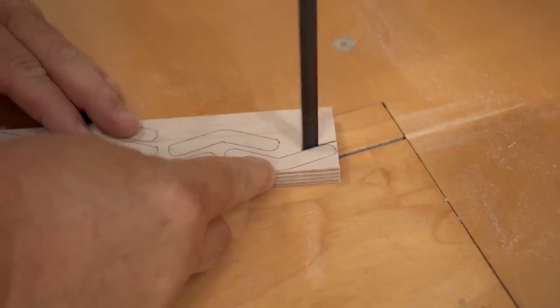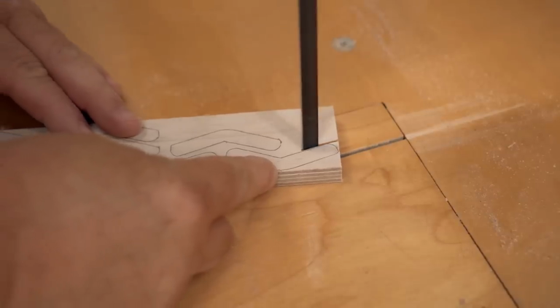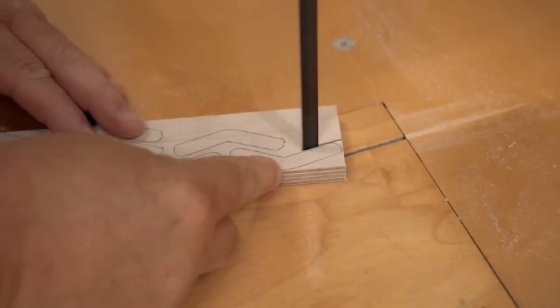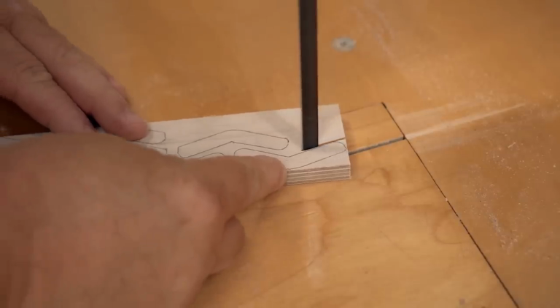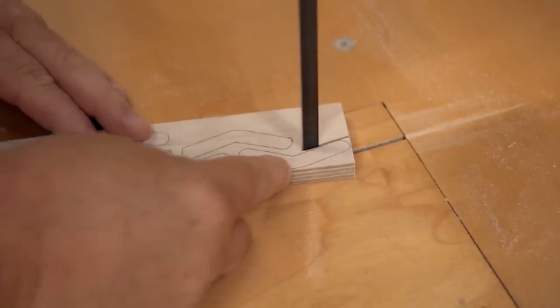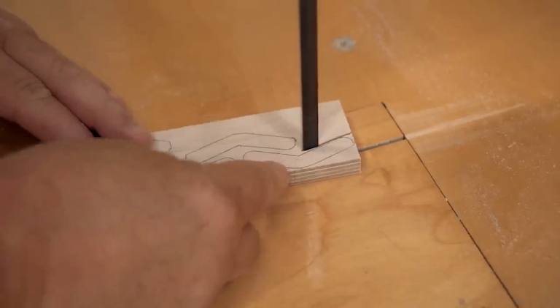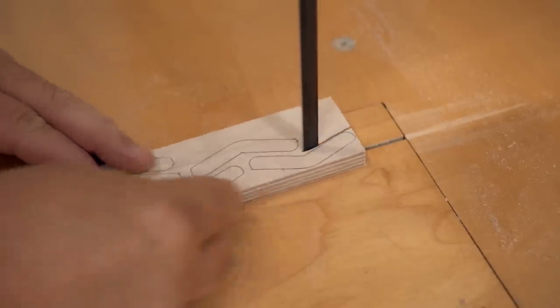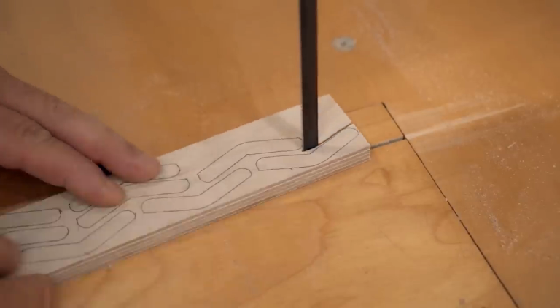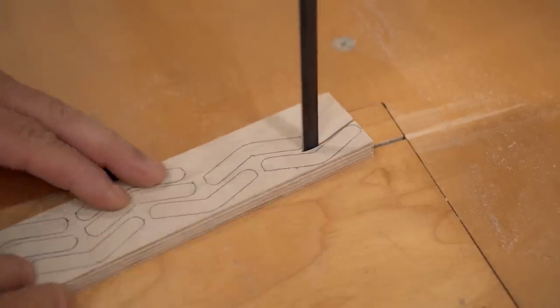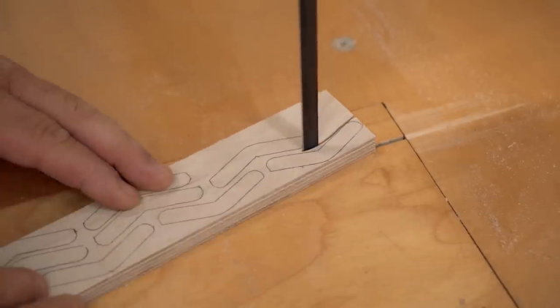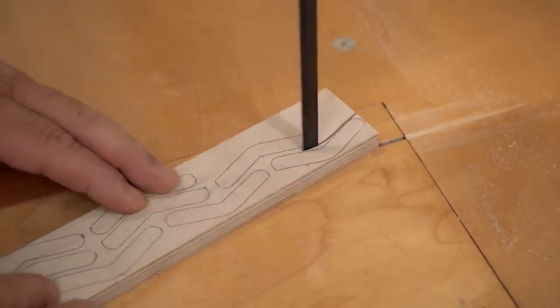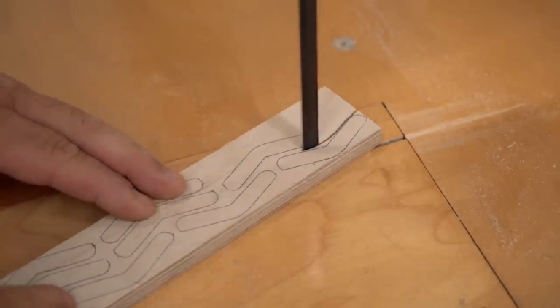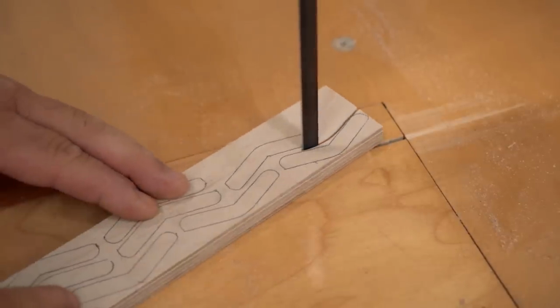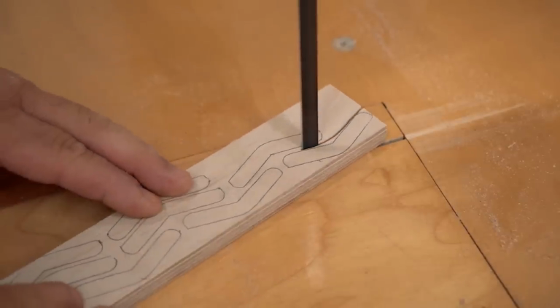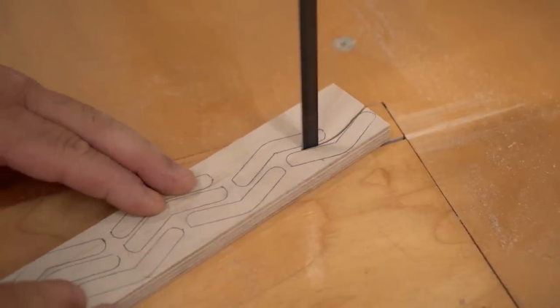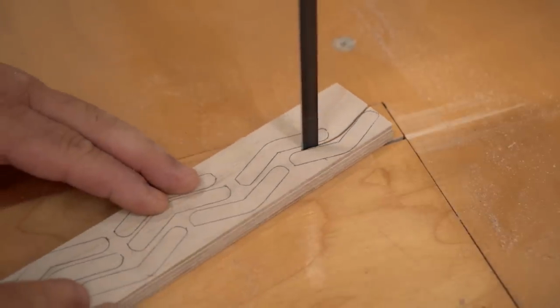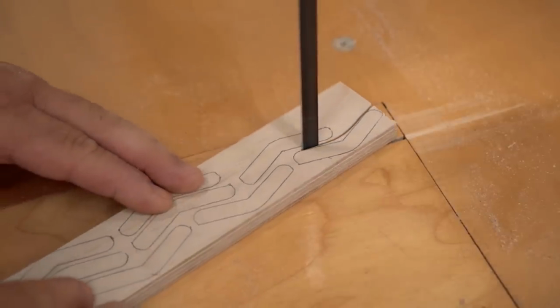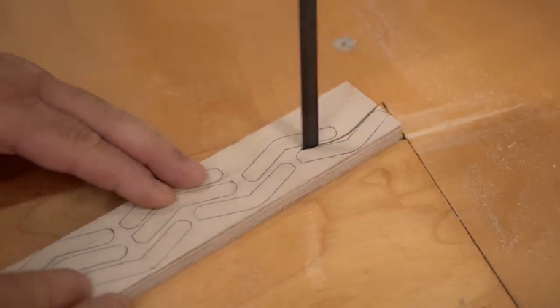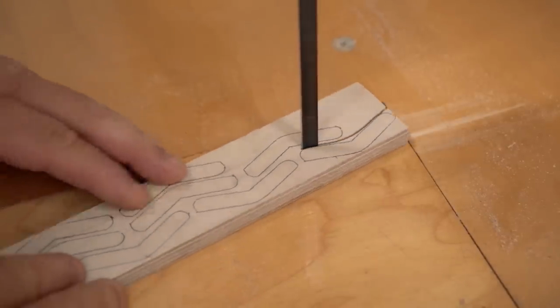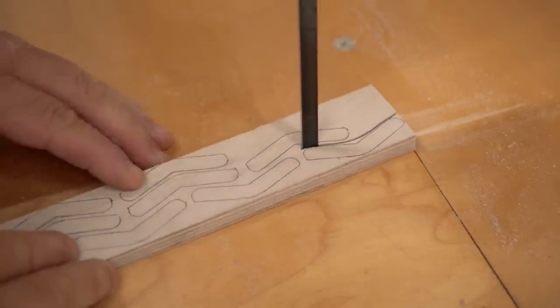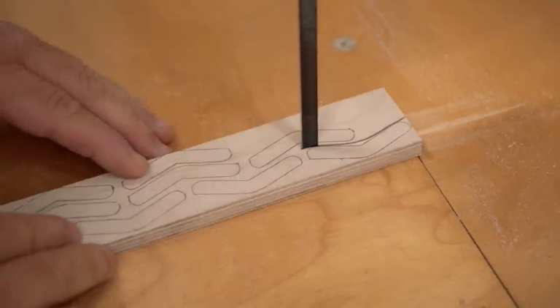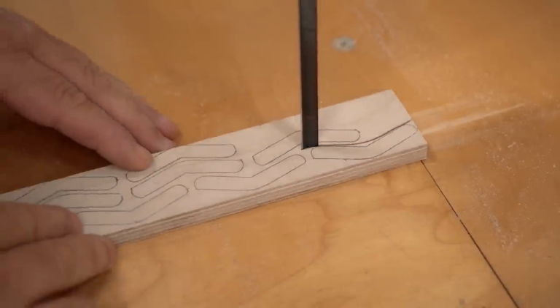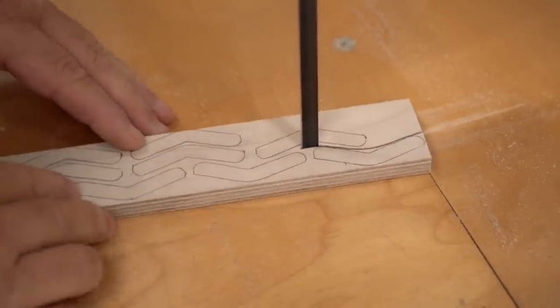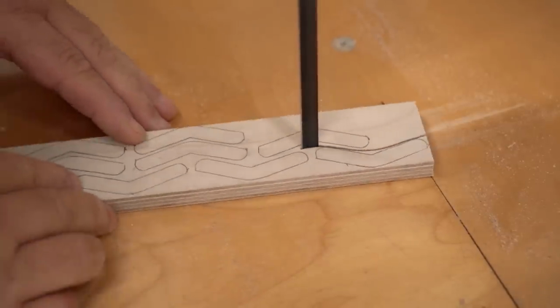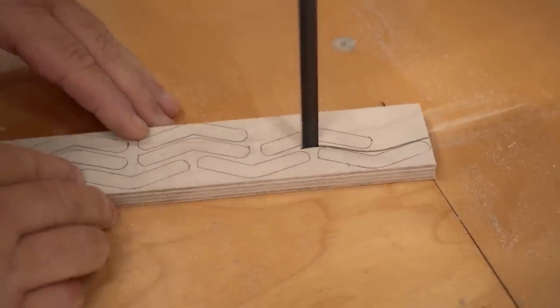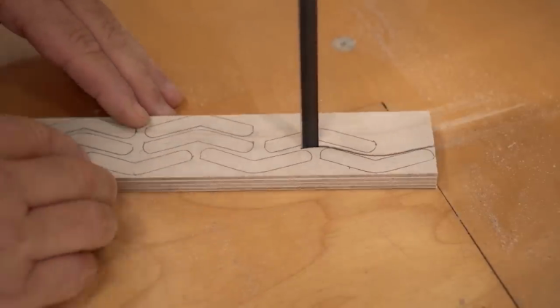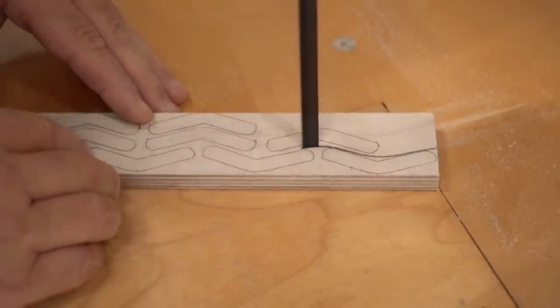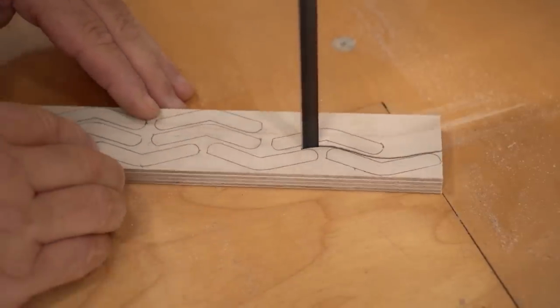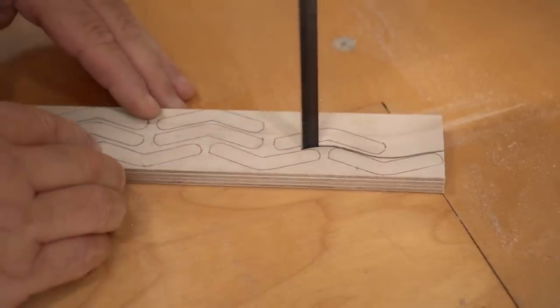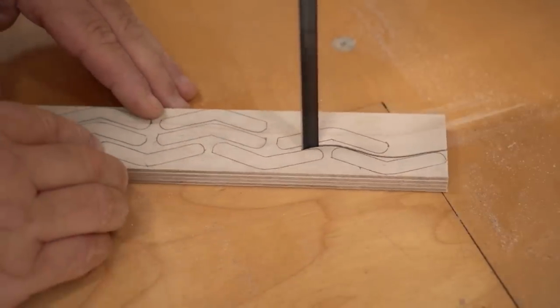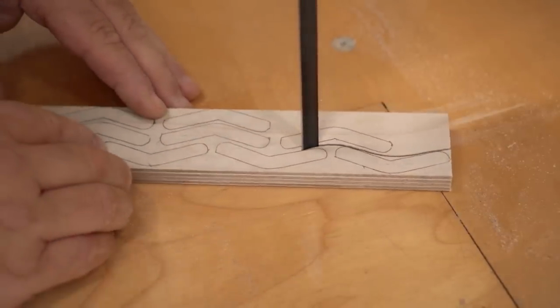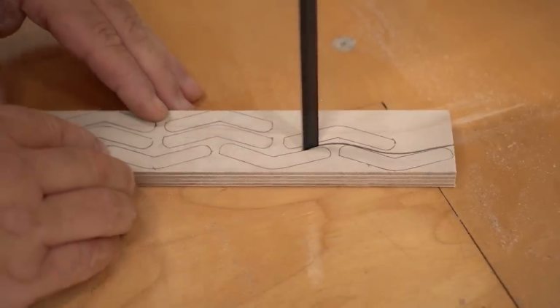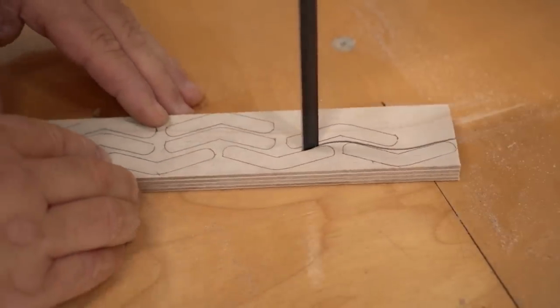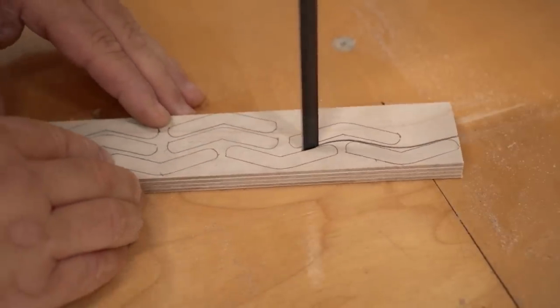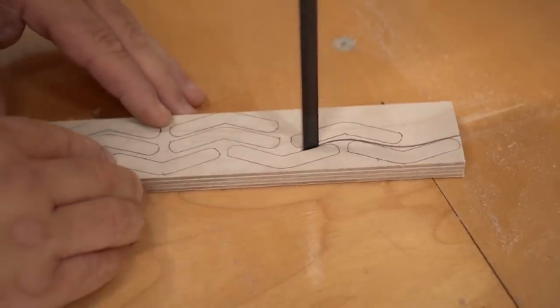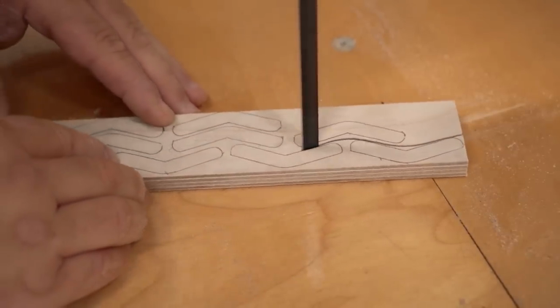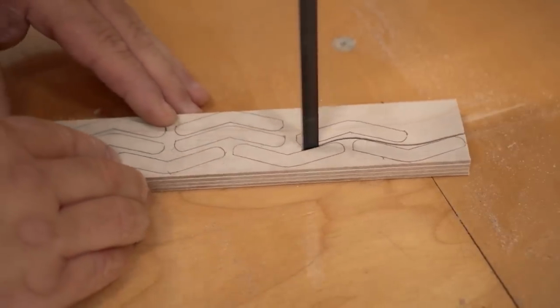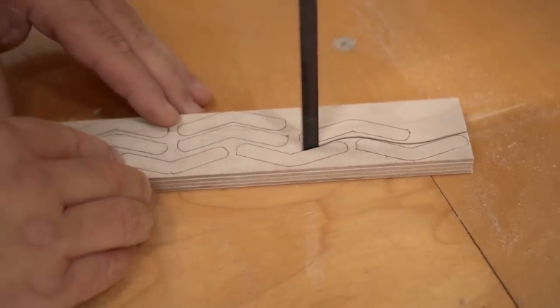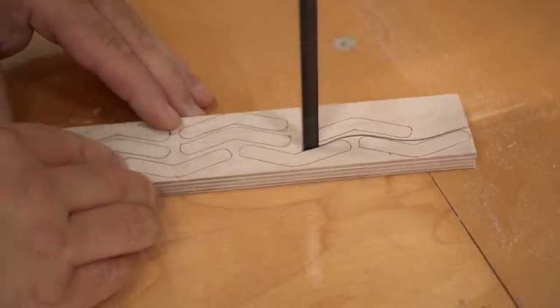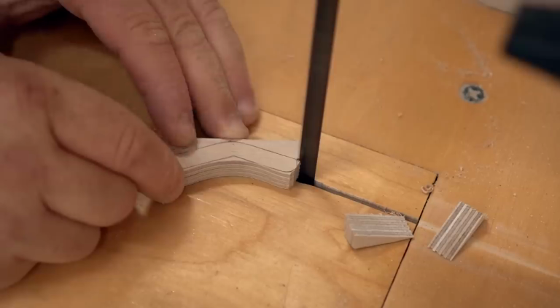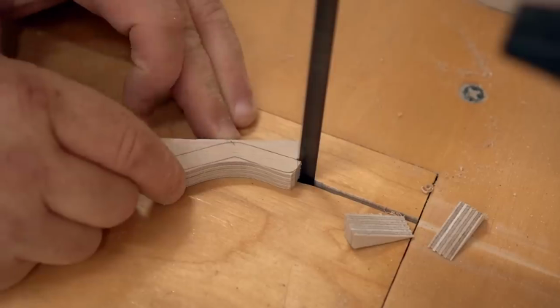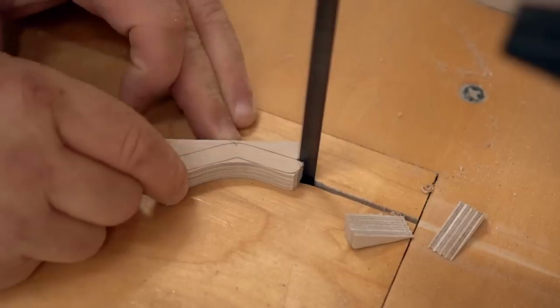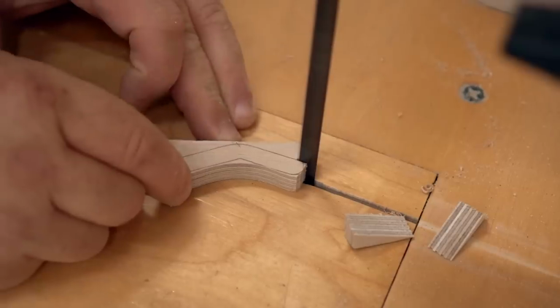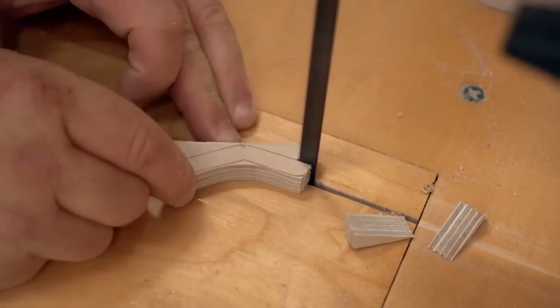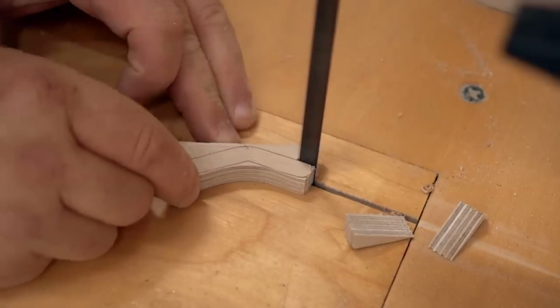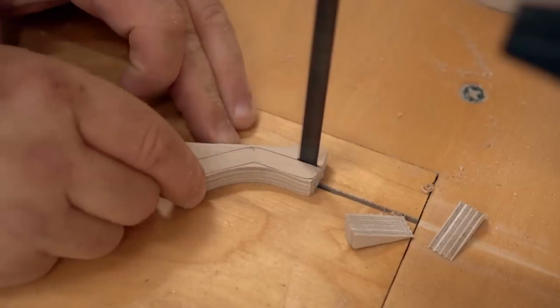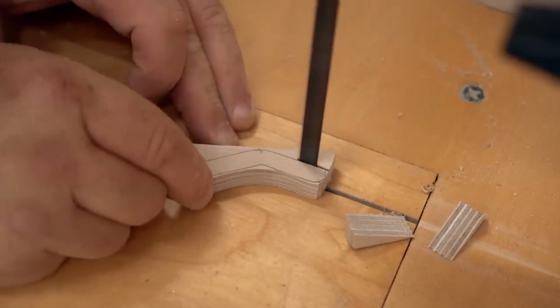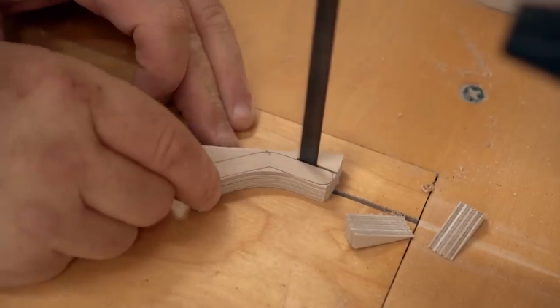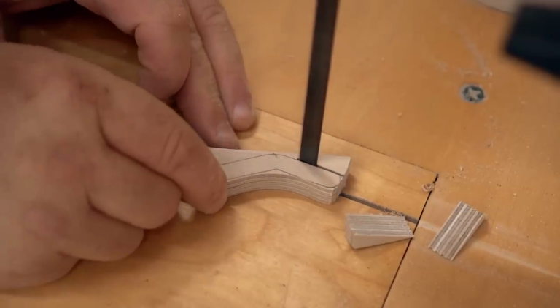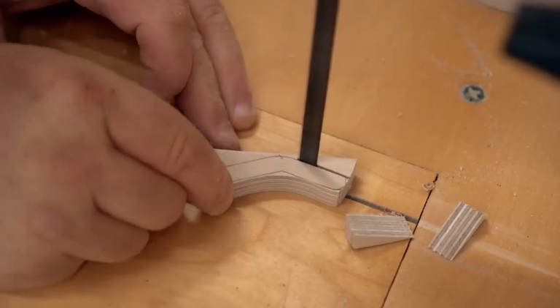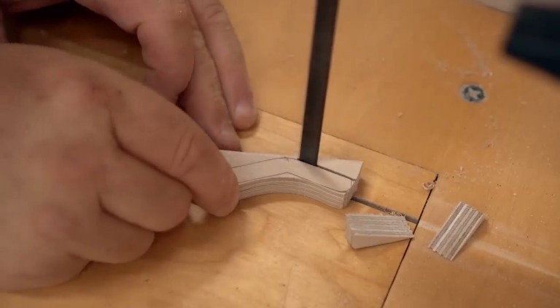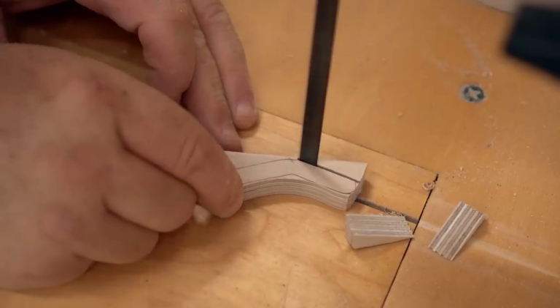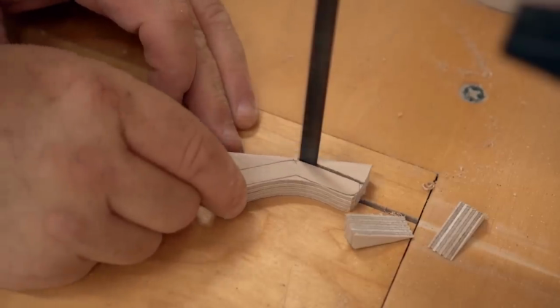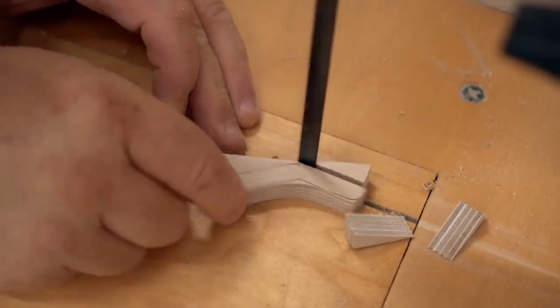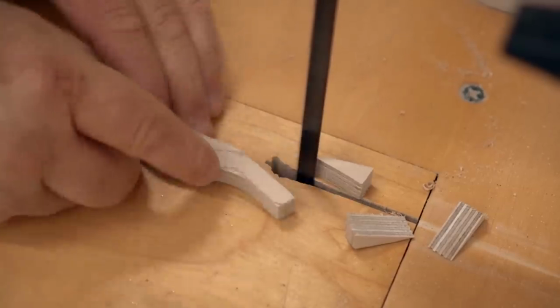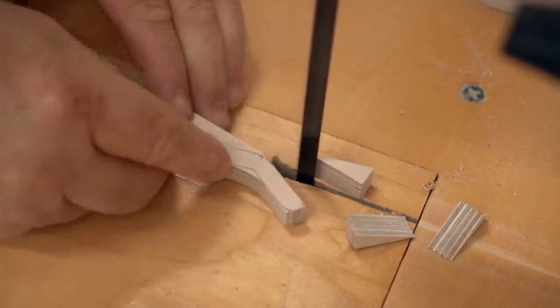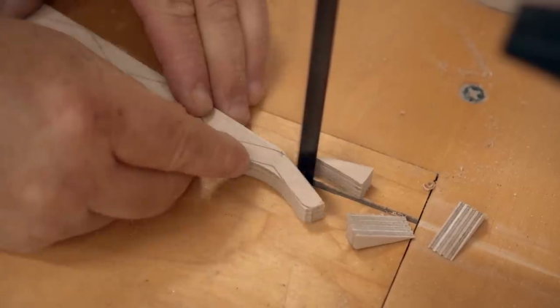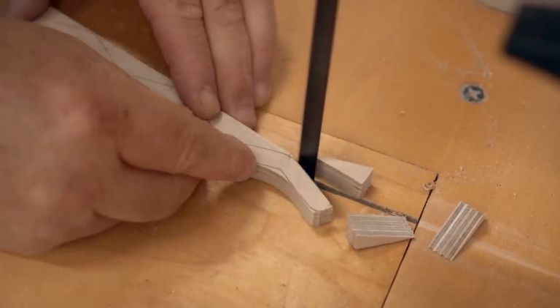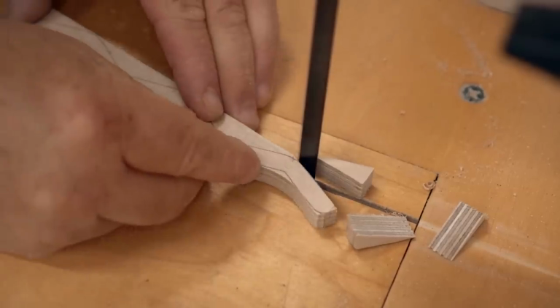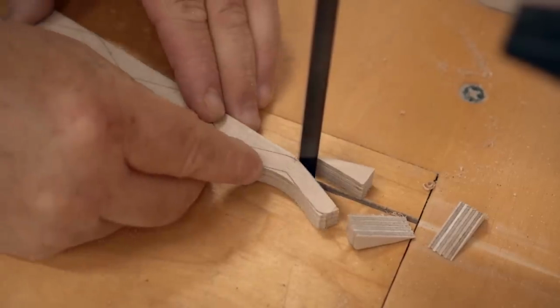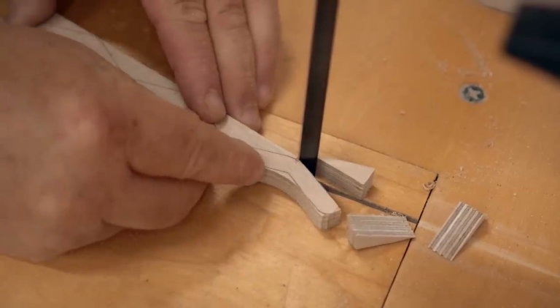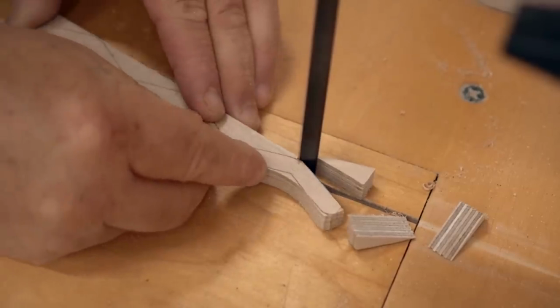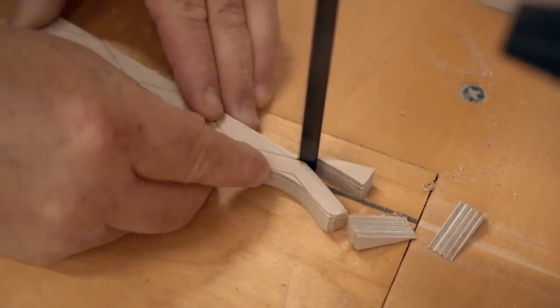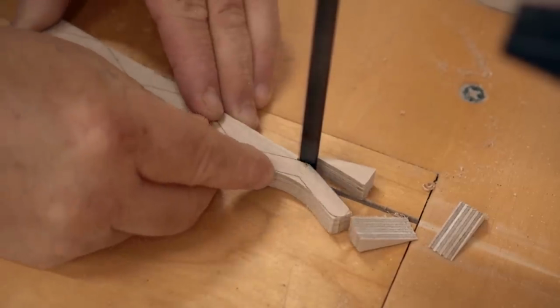With the first one made, I use that as a pattern to mark out and then cut a bunch more on the bandsaw.